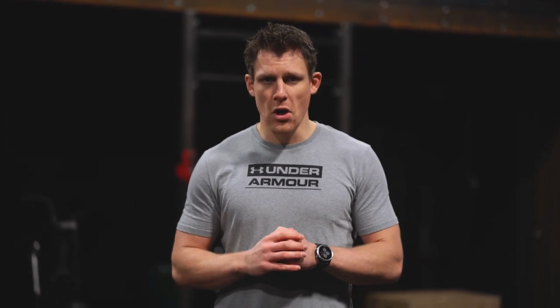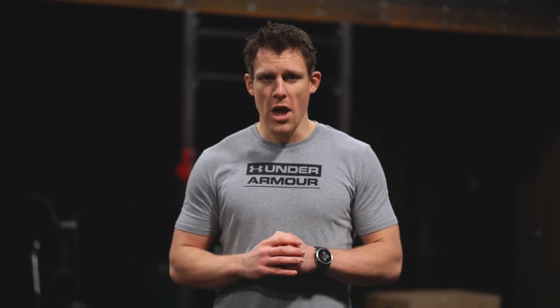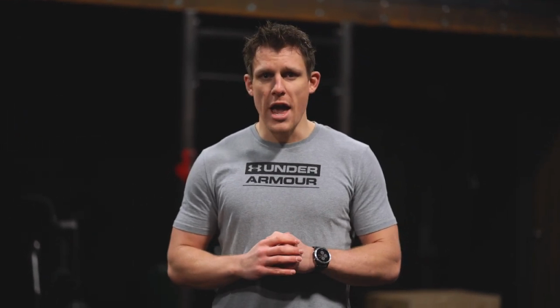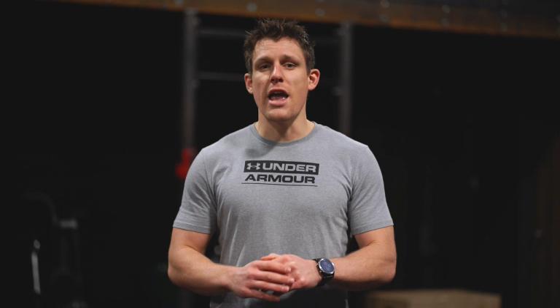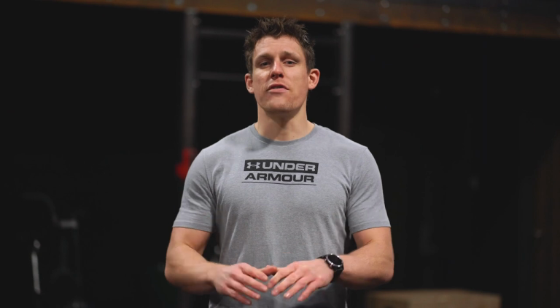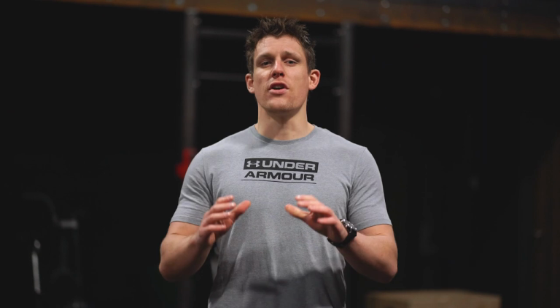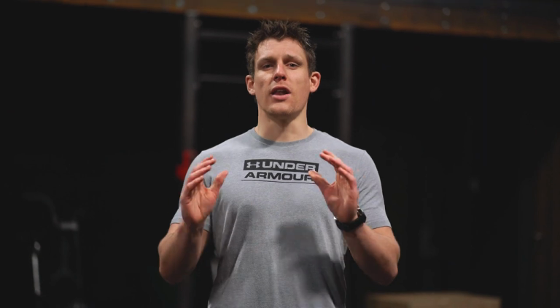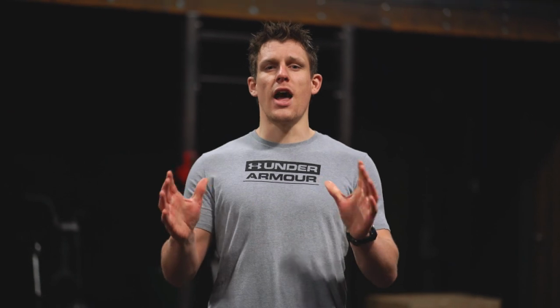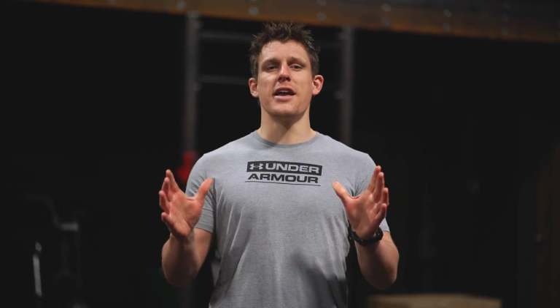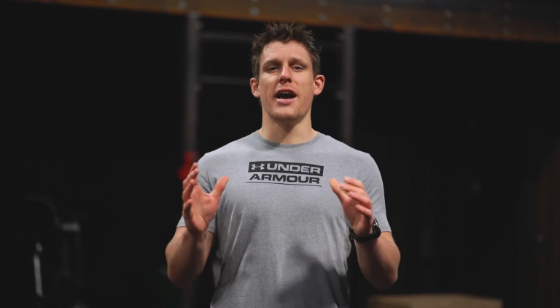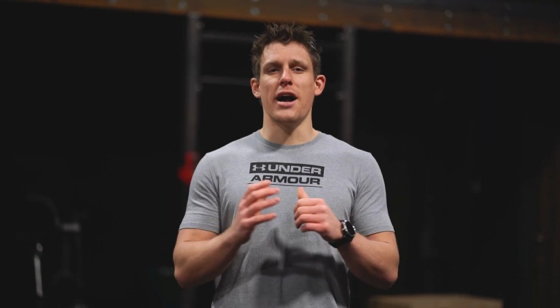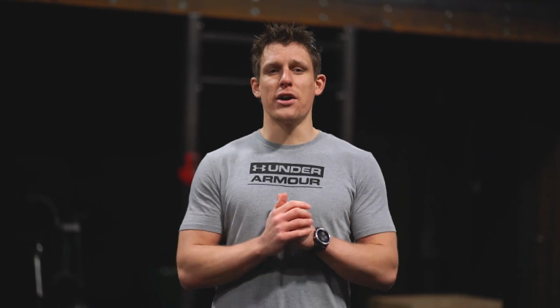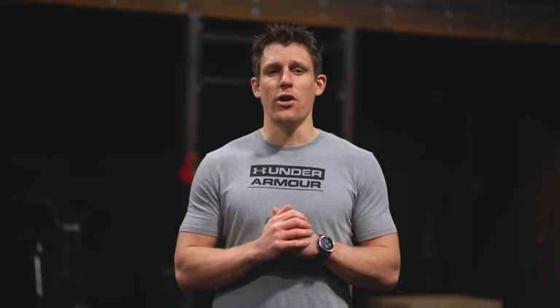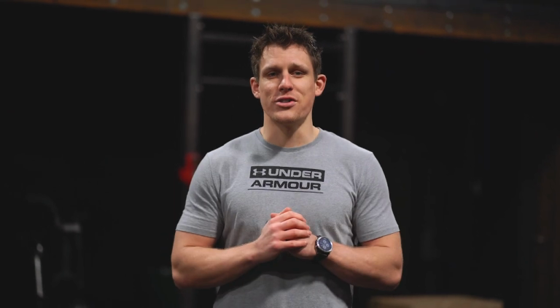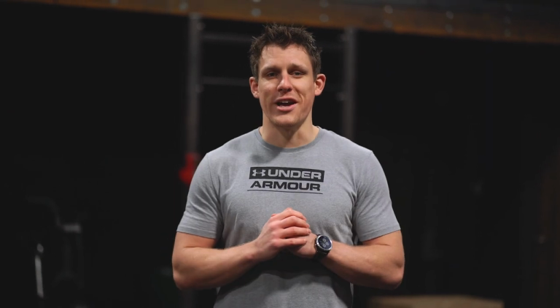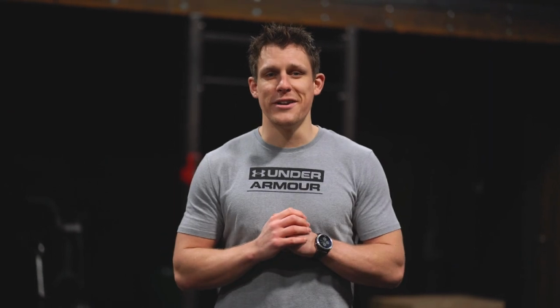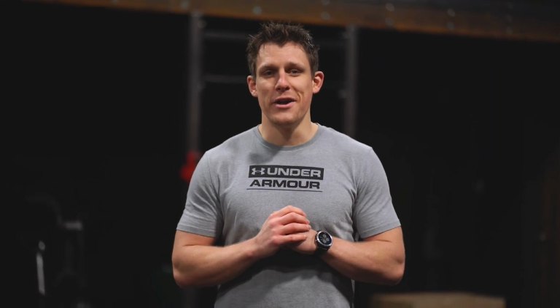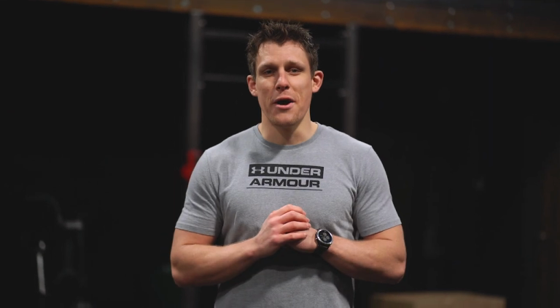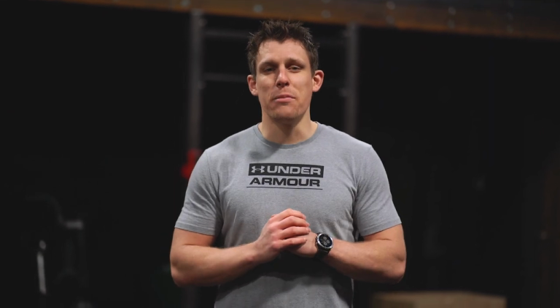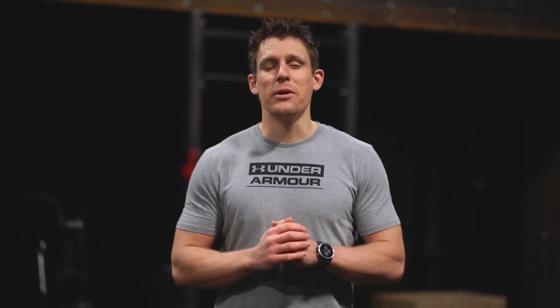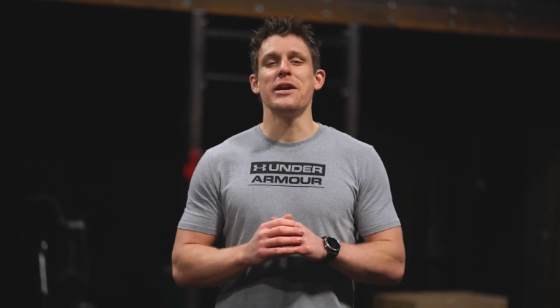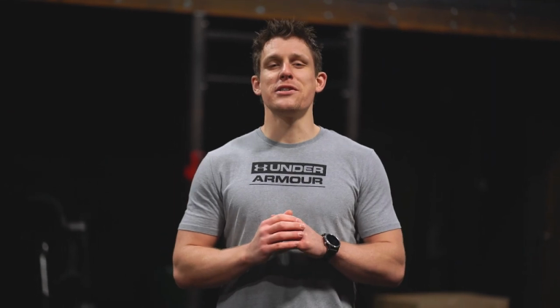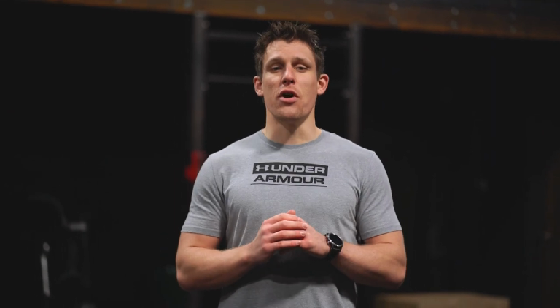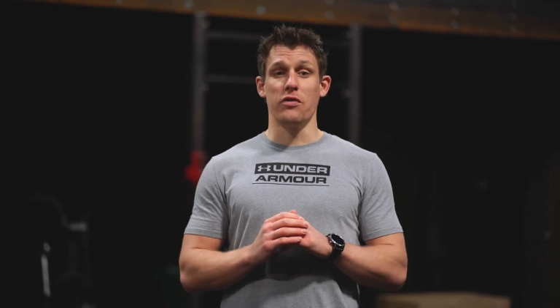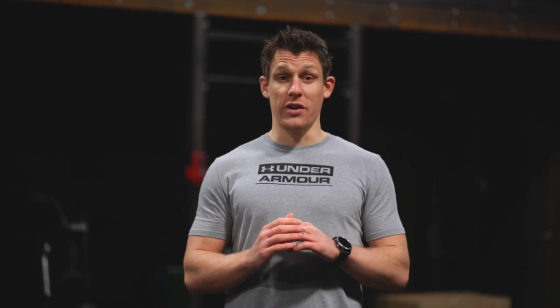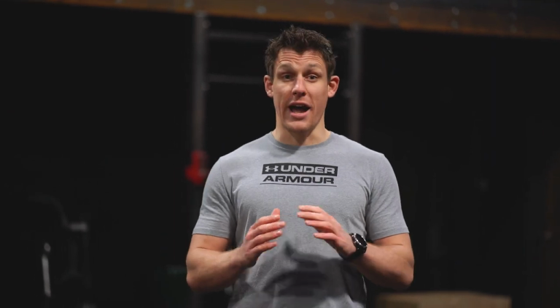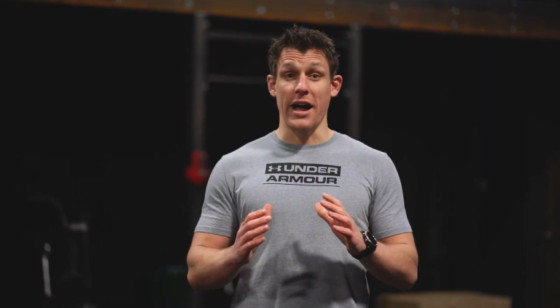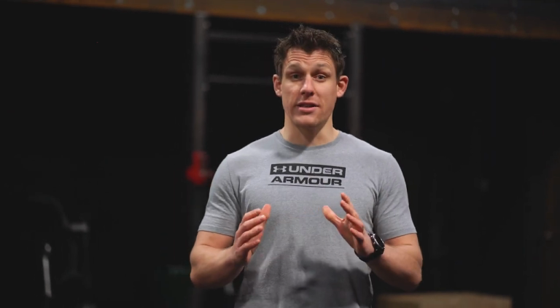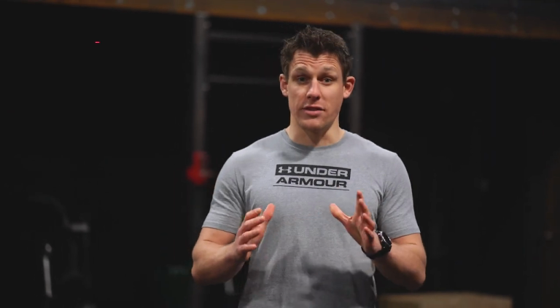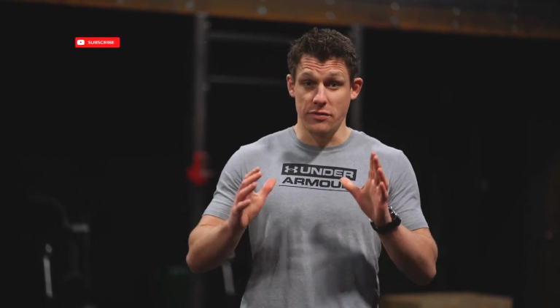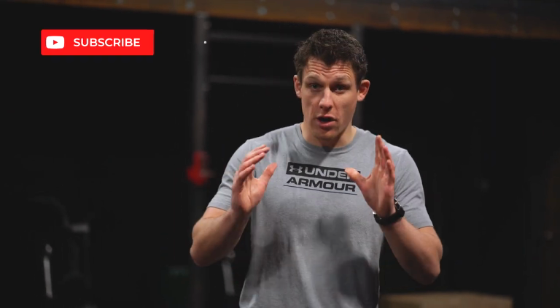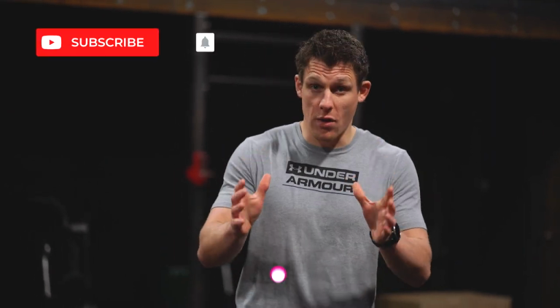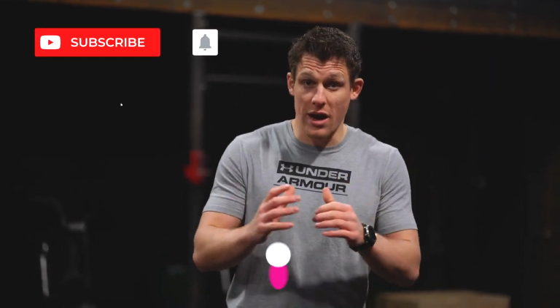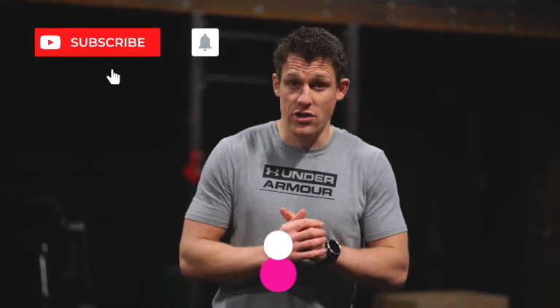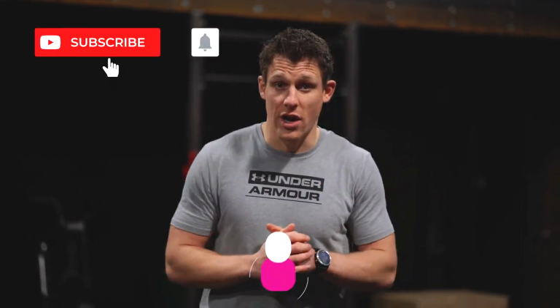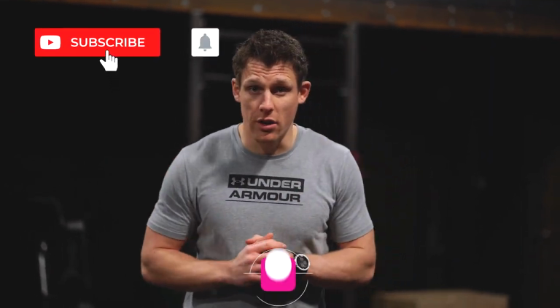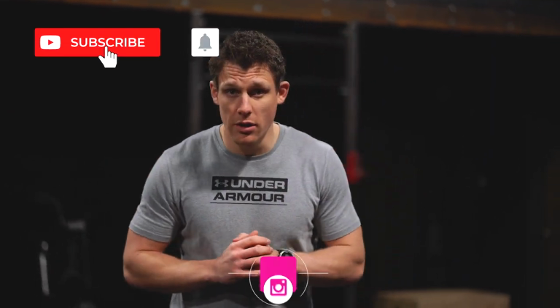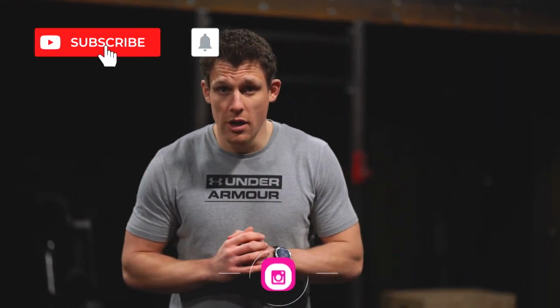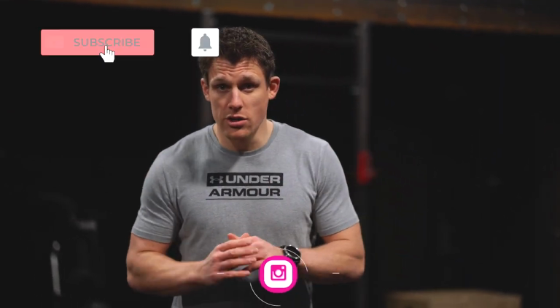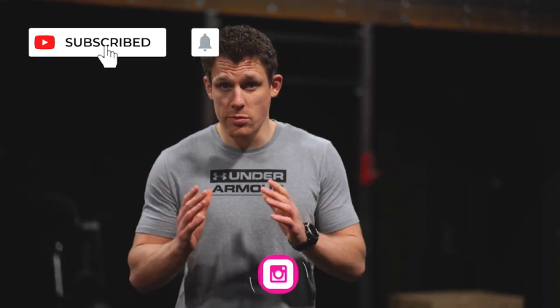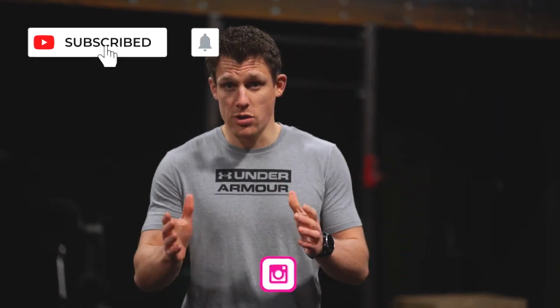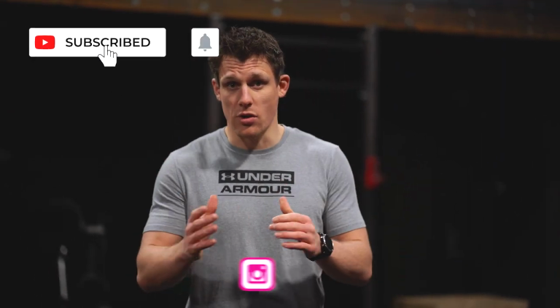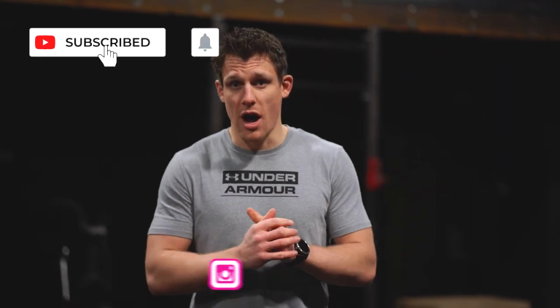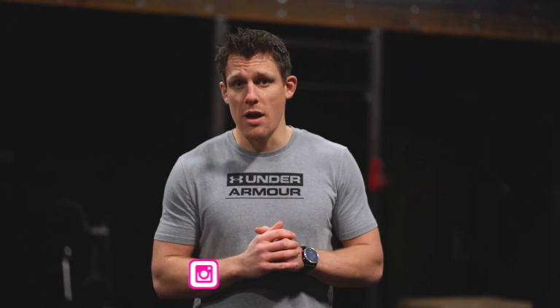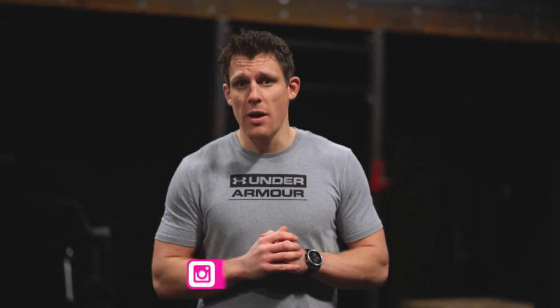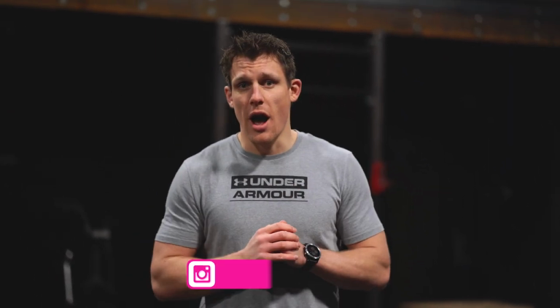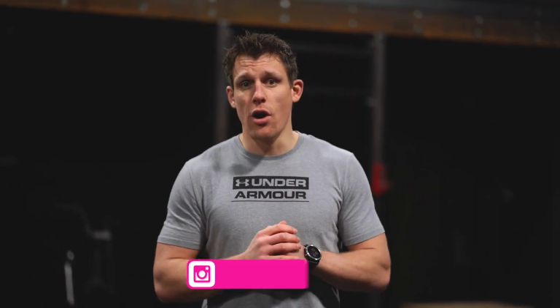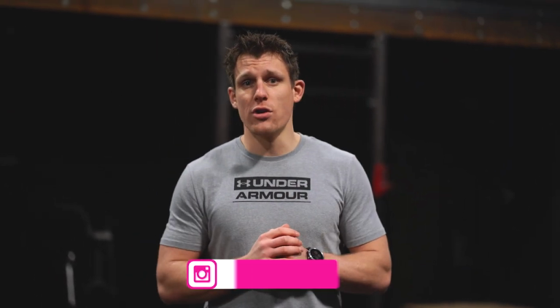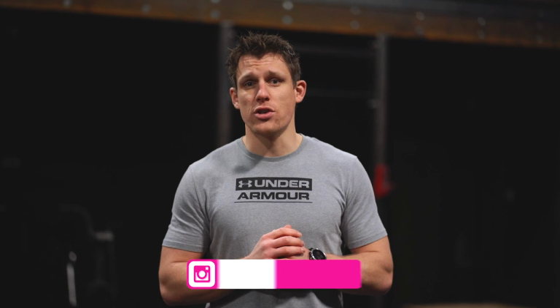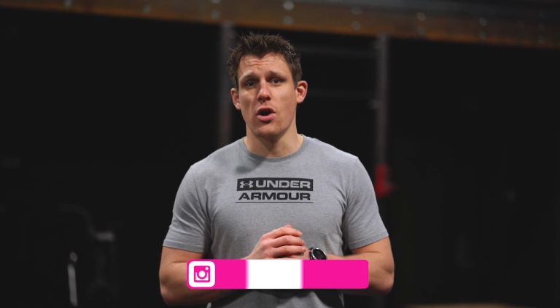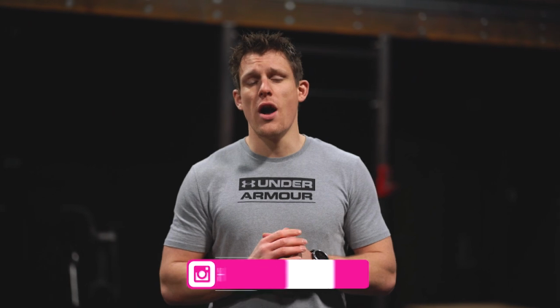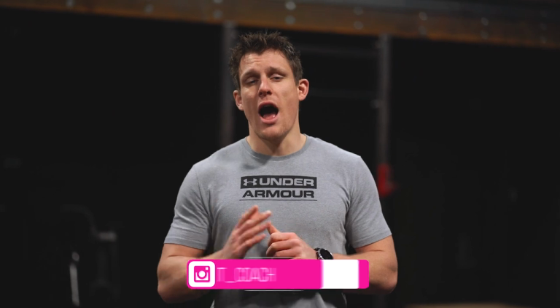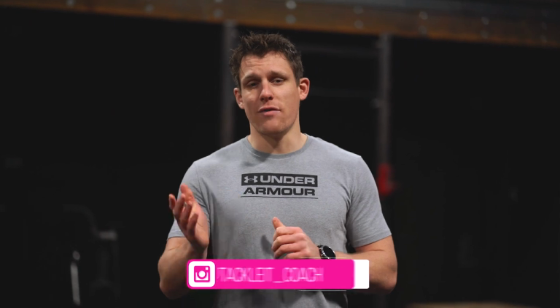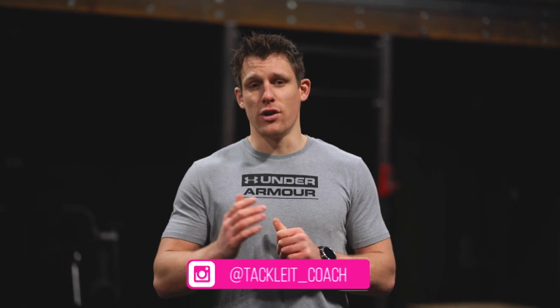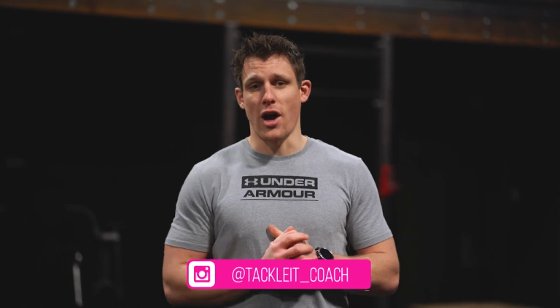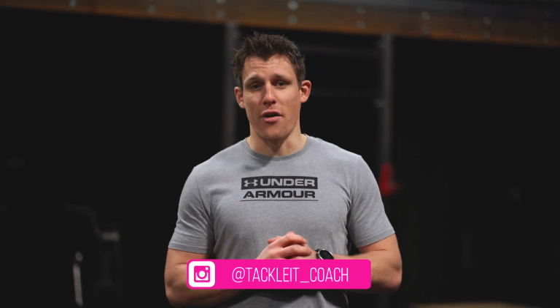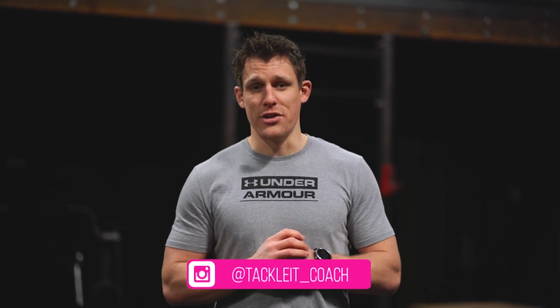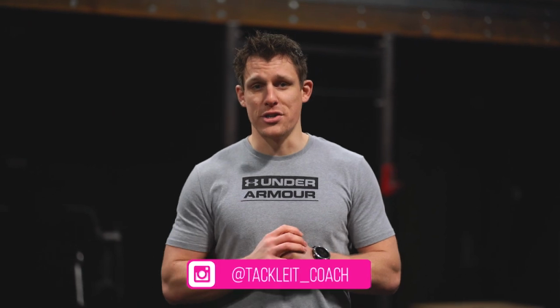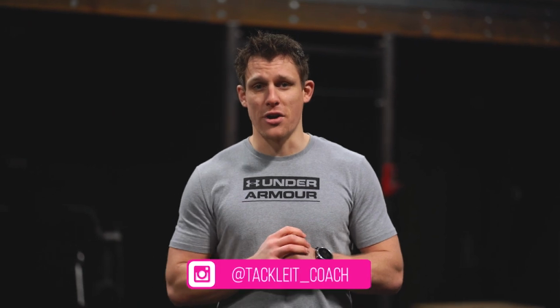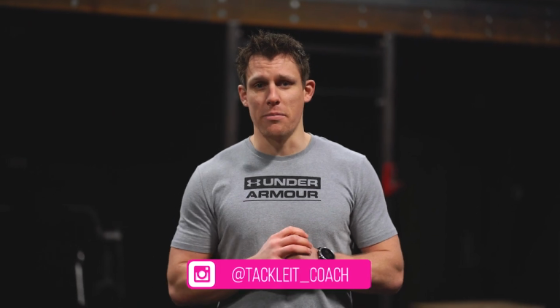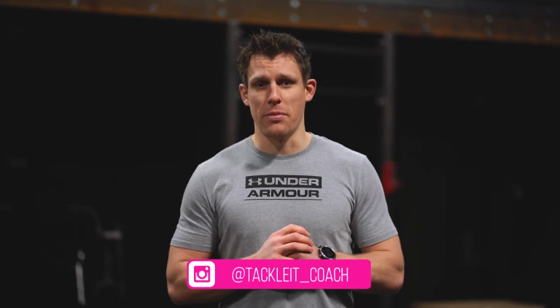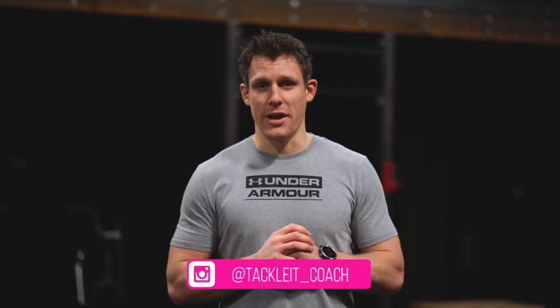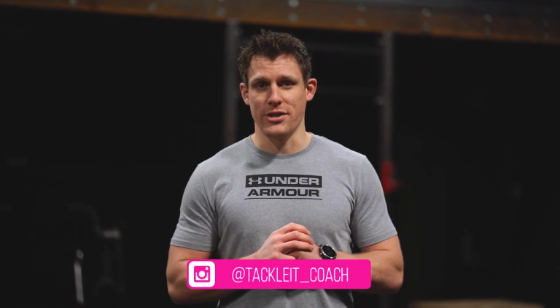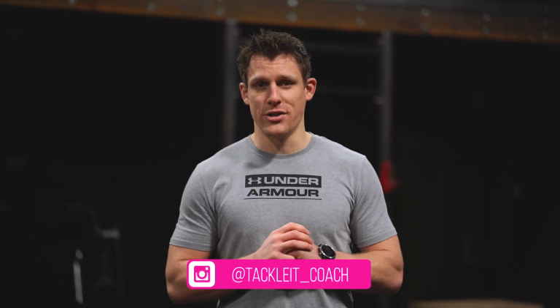If you like our content please don't forget to follow our channel, subscribe and also have a look at our Instagram page.